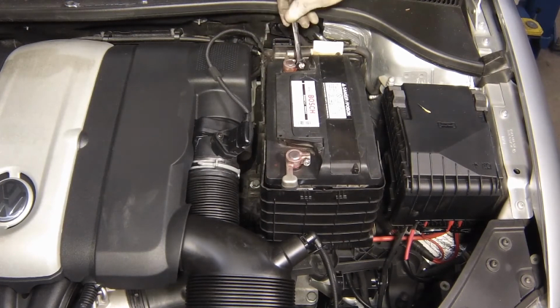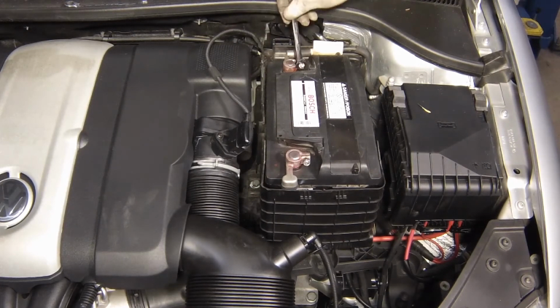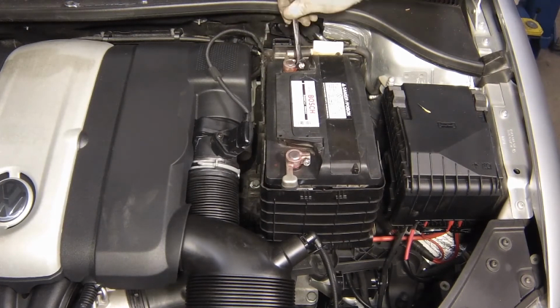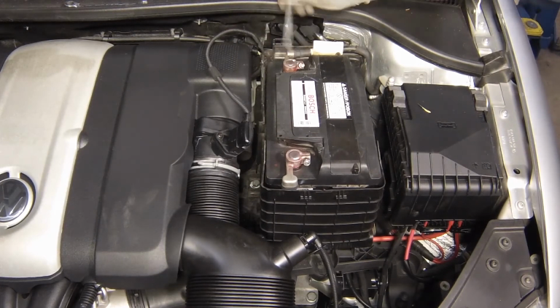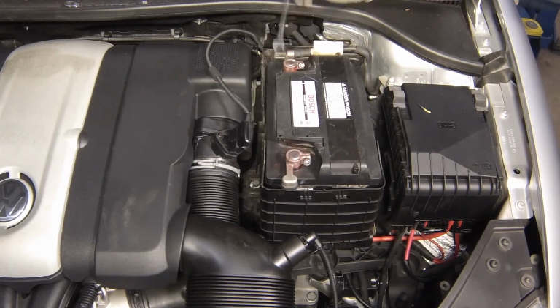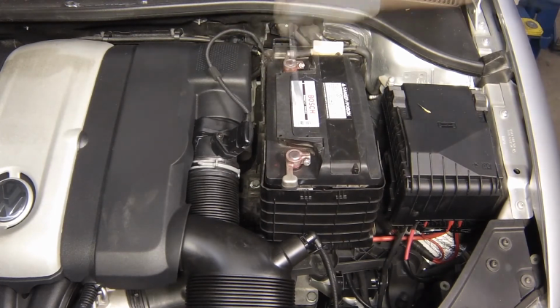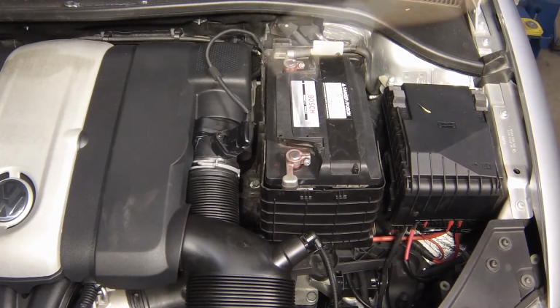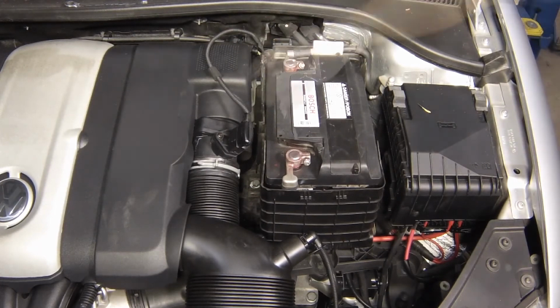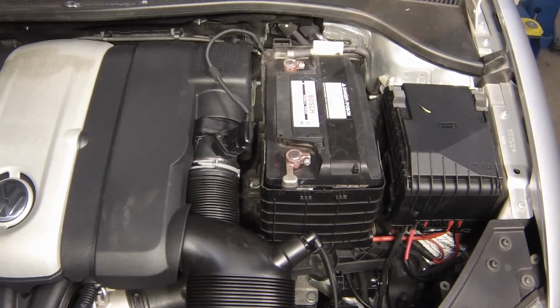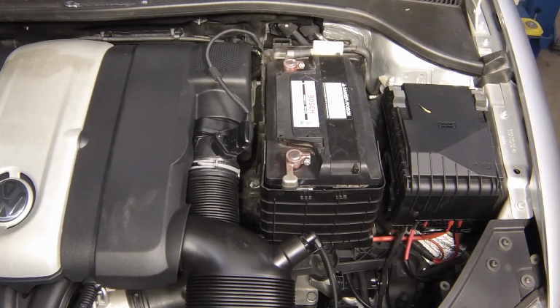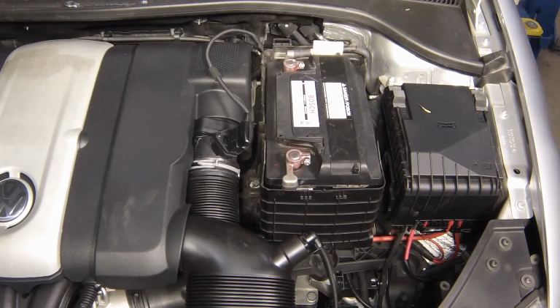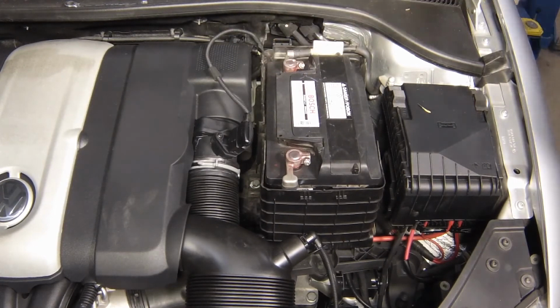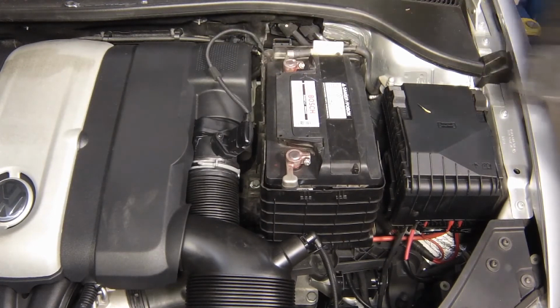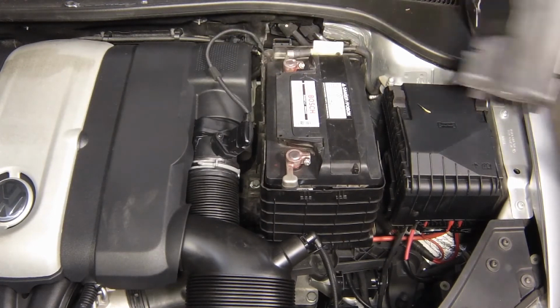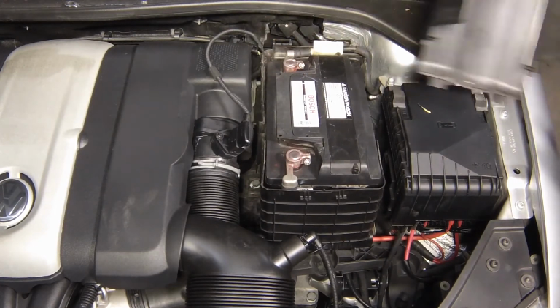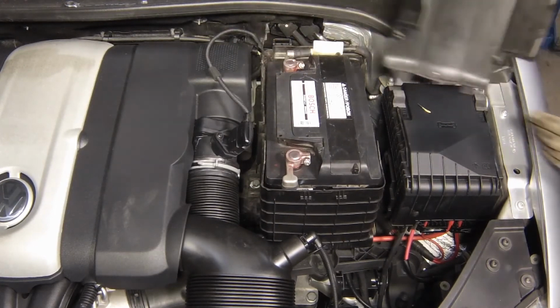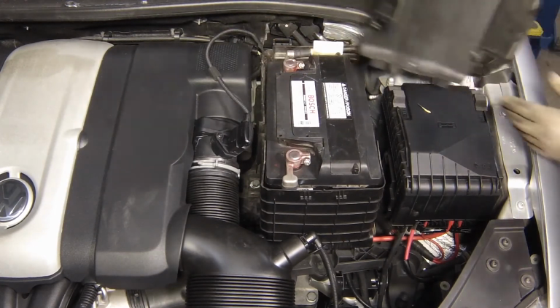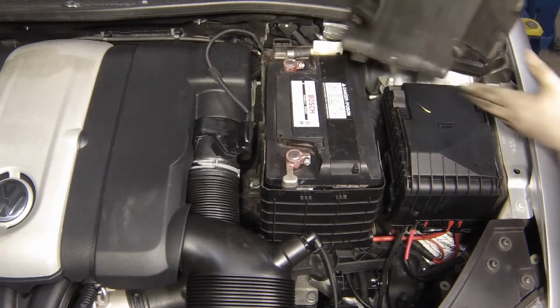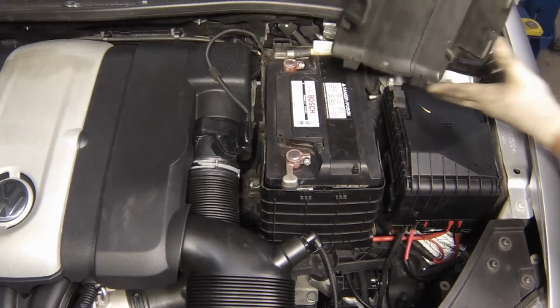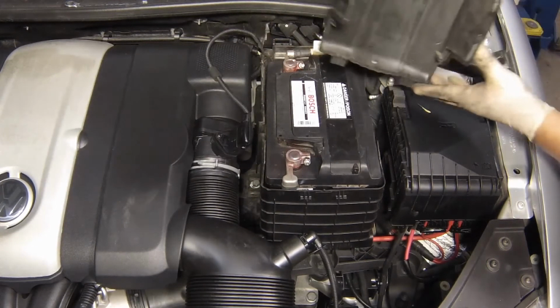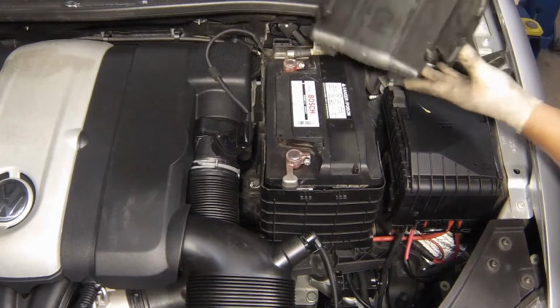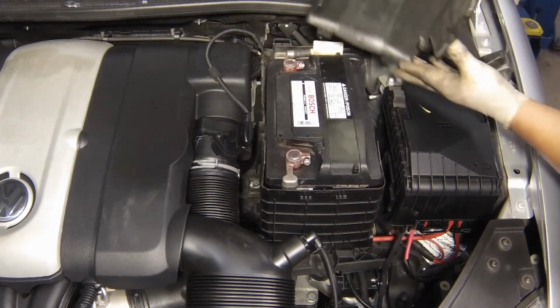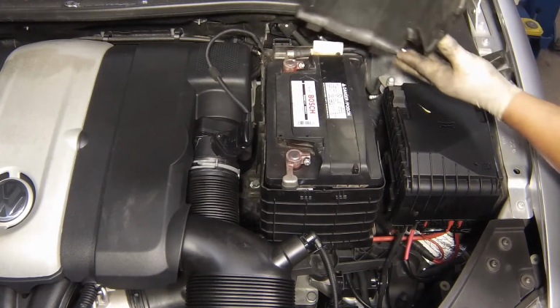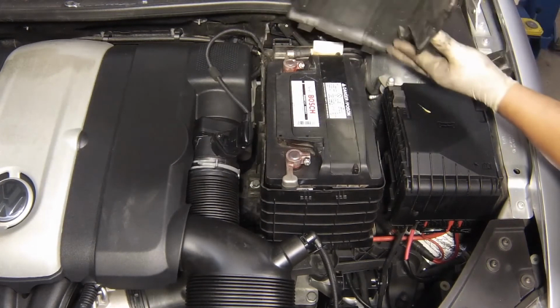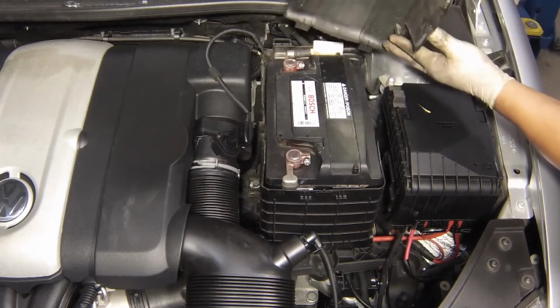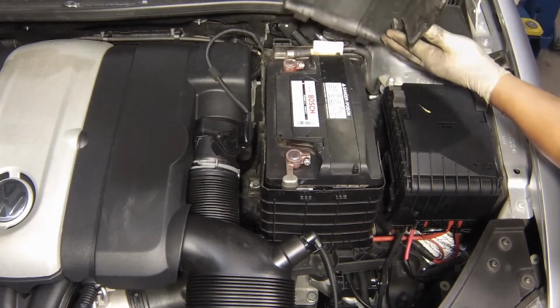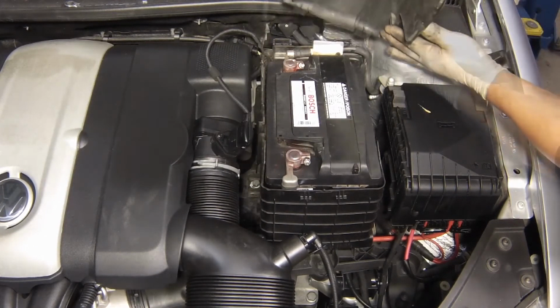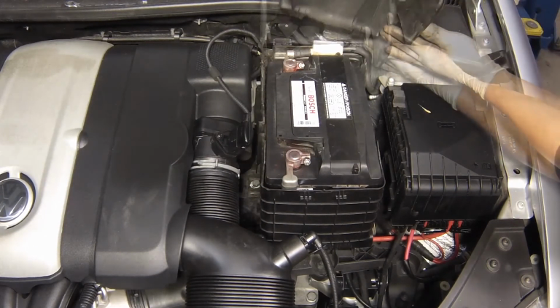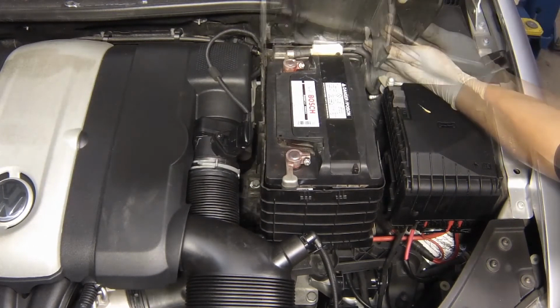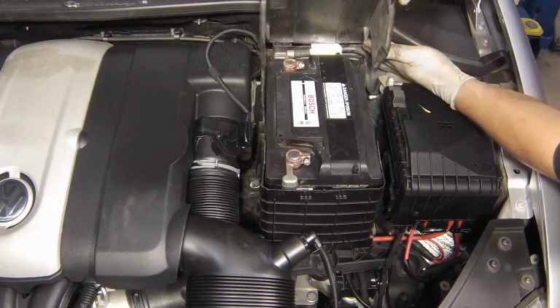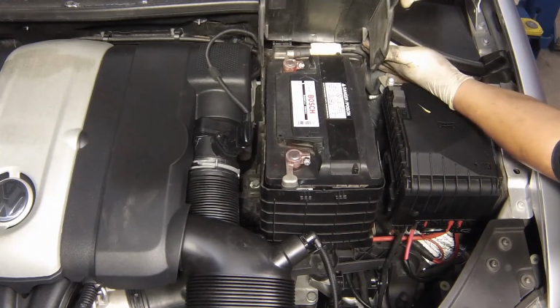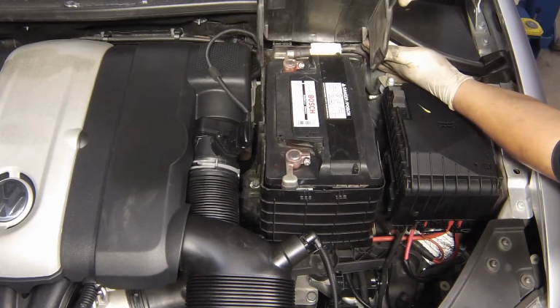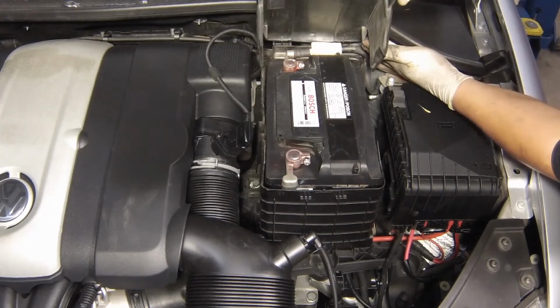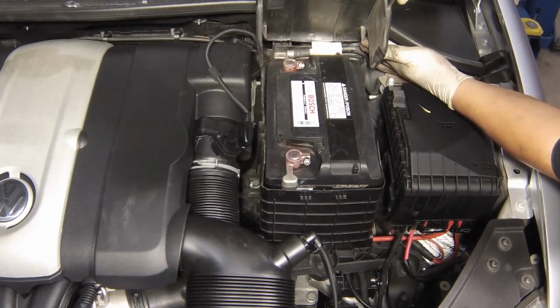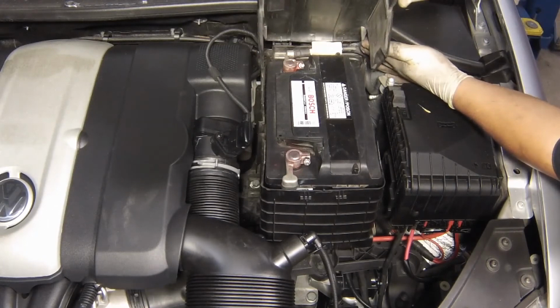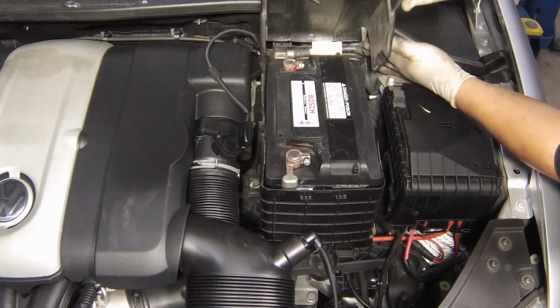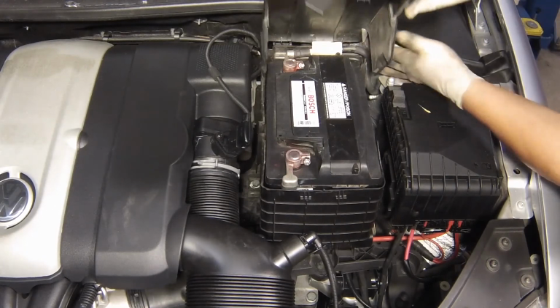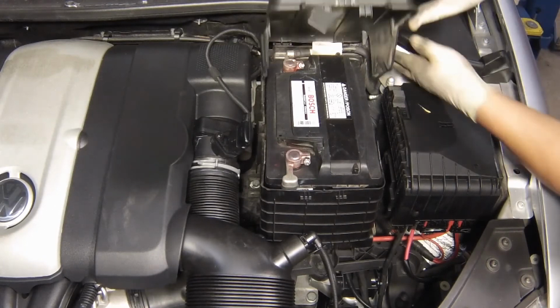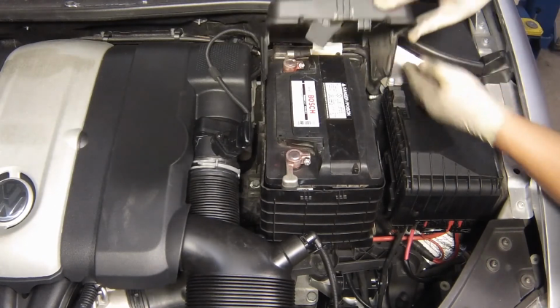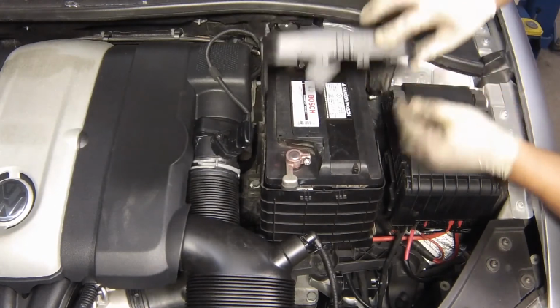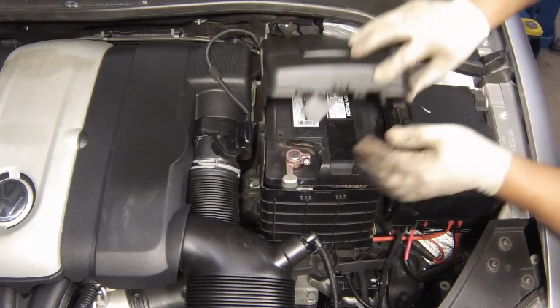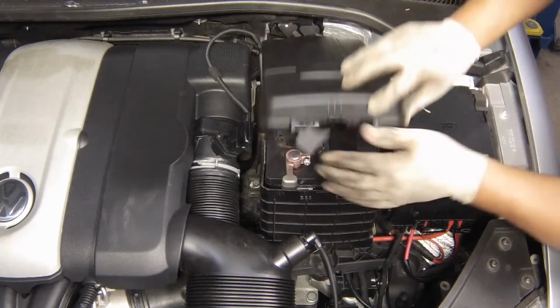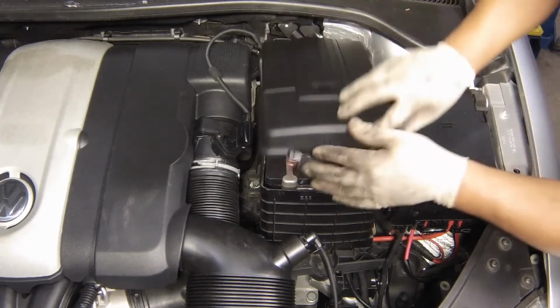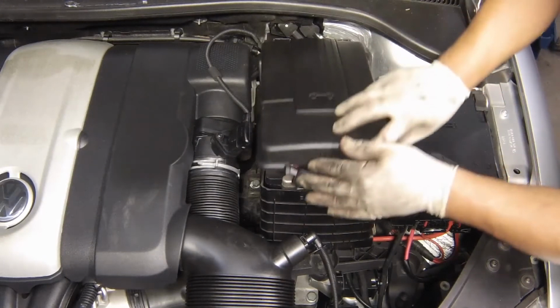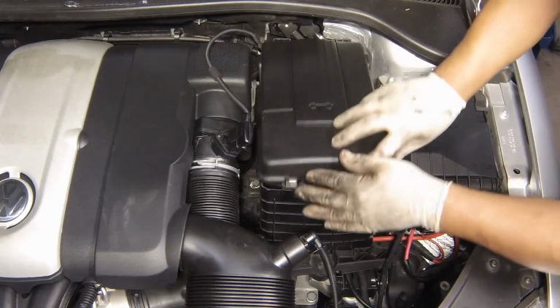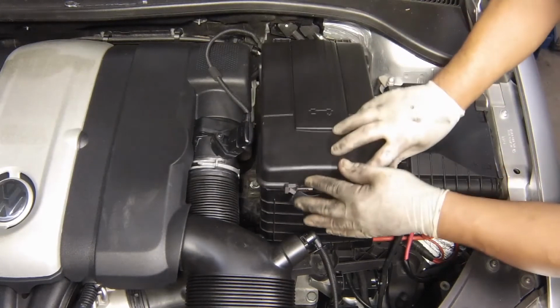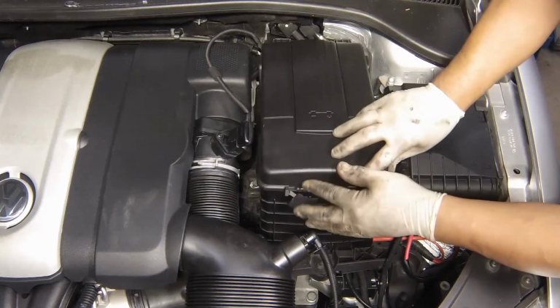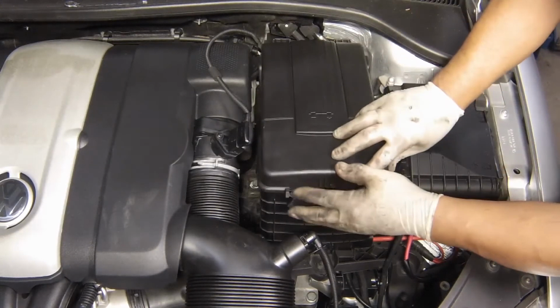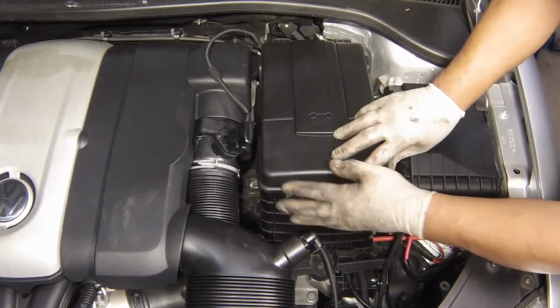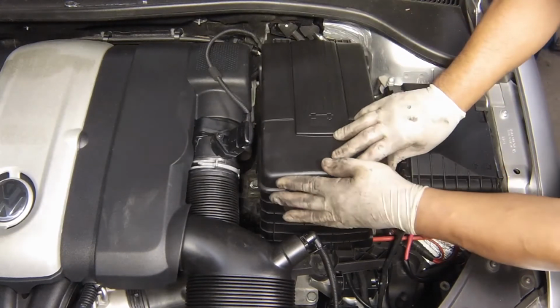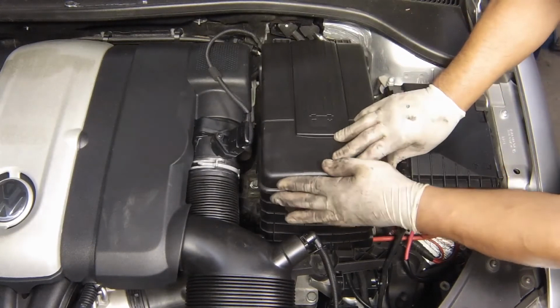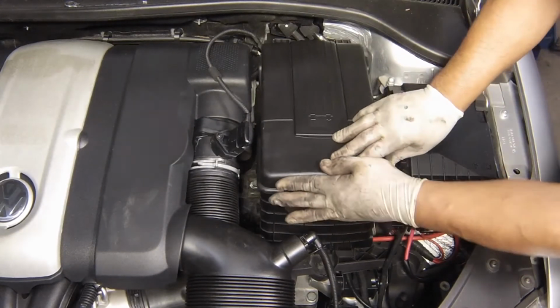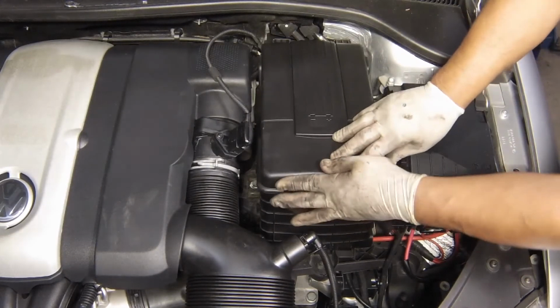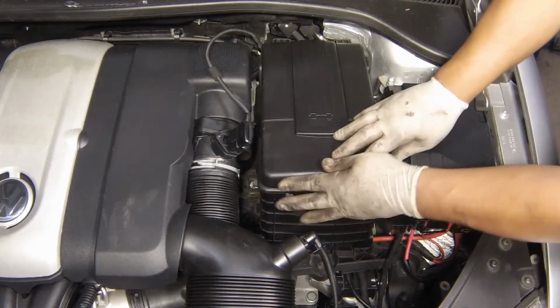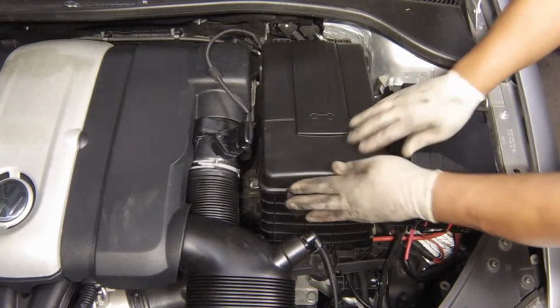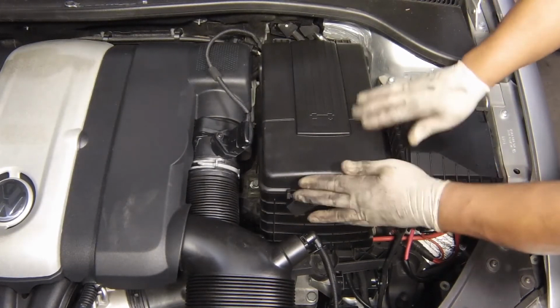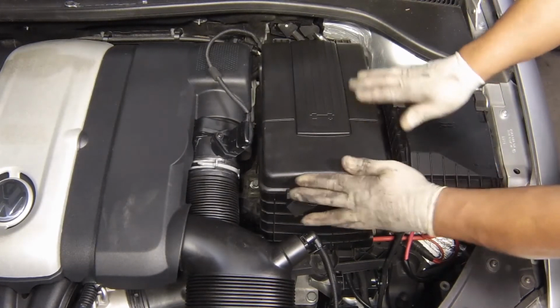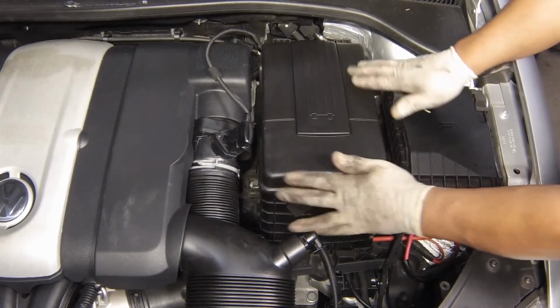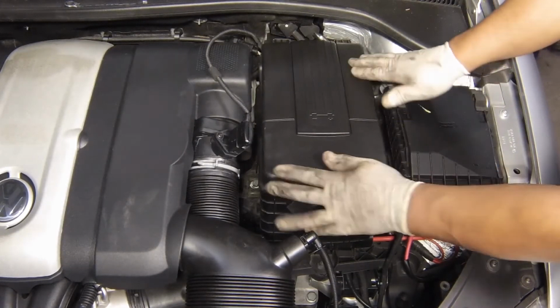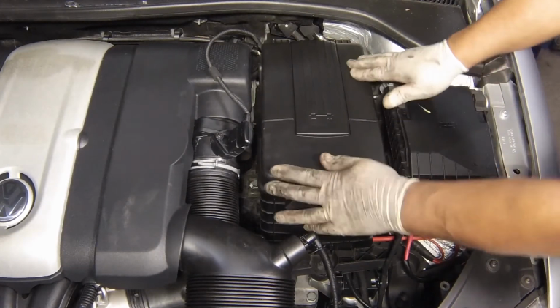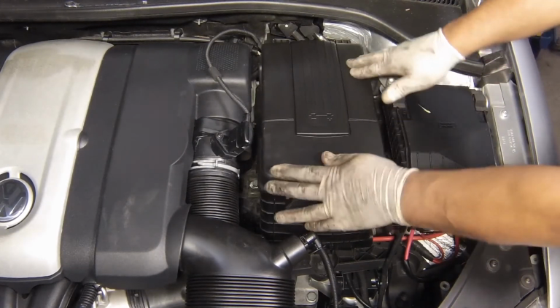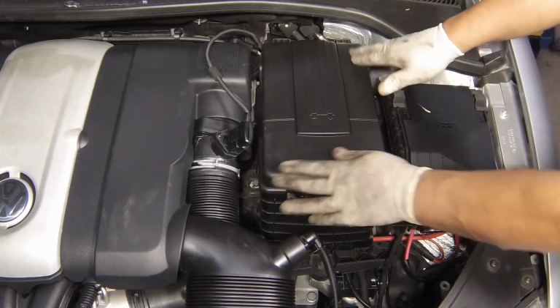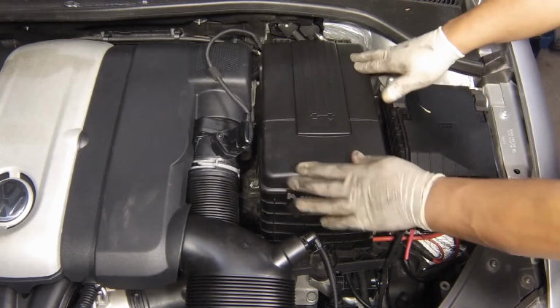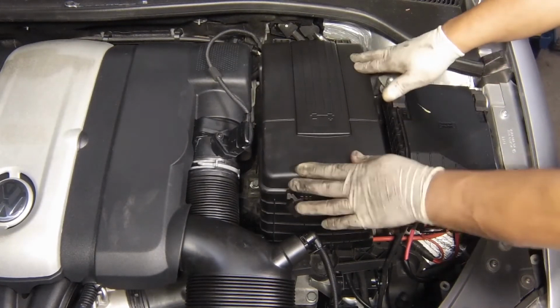Refit the top insulator cover to the battery, sliding in the locator tabs at the rear and securing the tabs at the front.